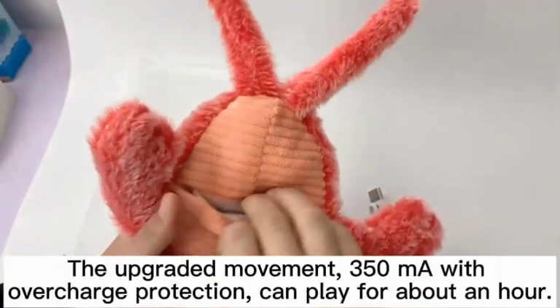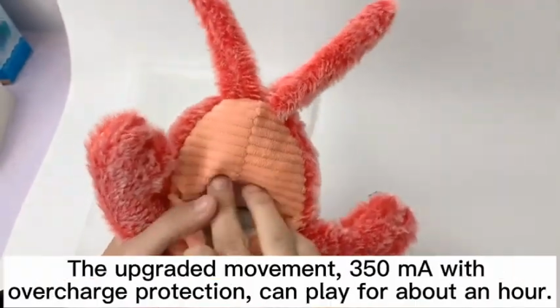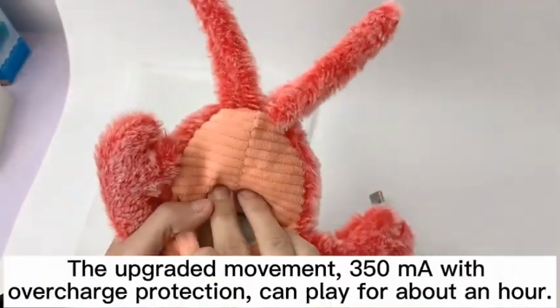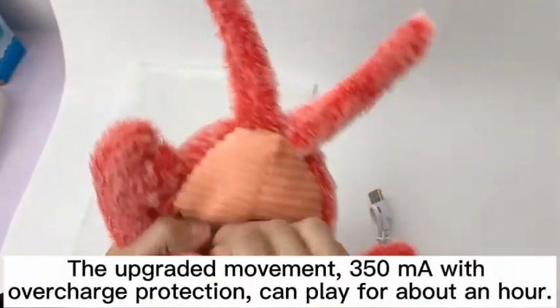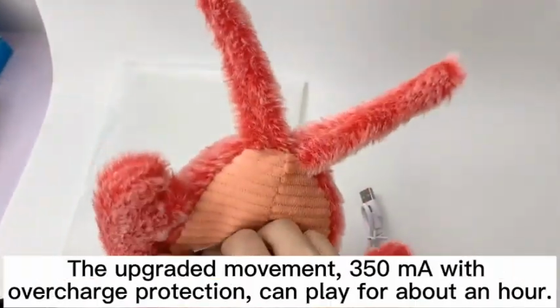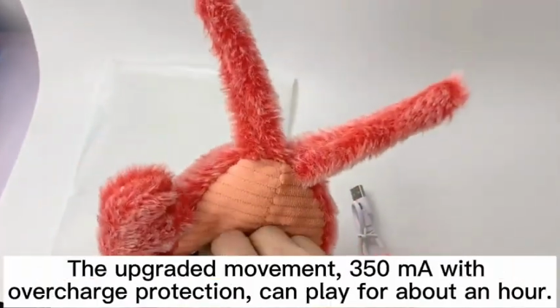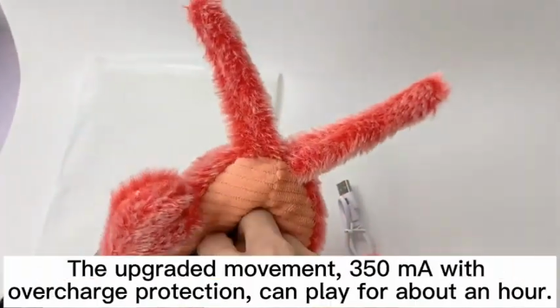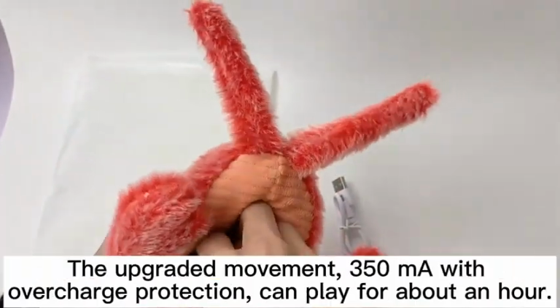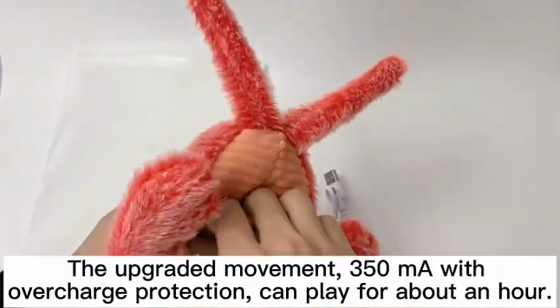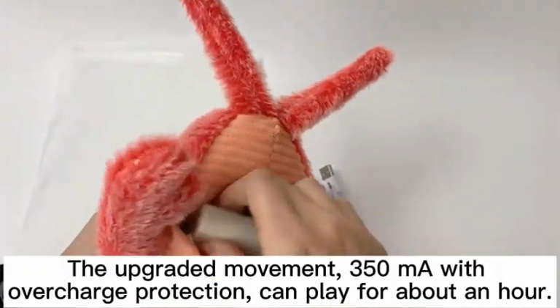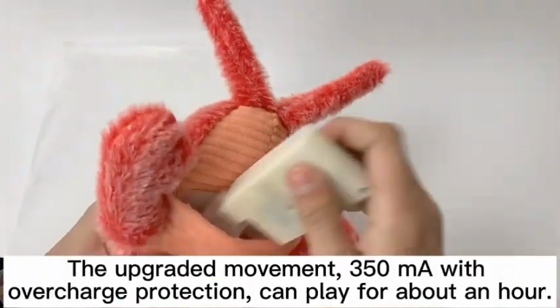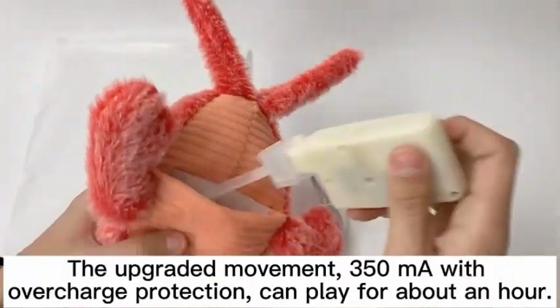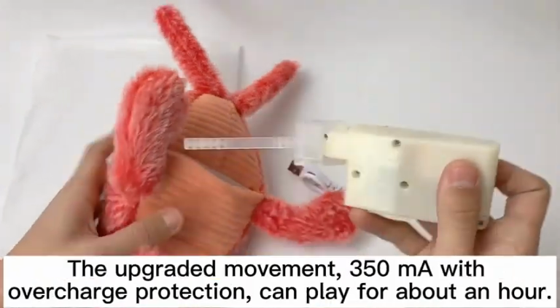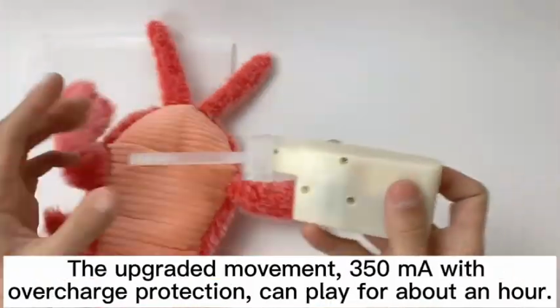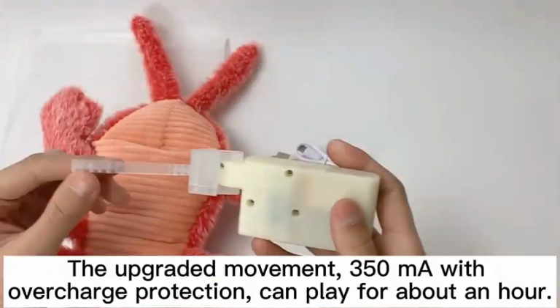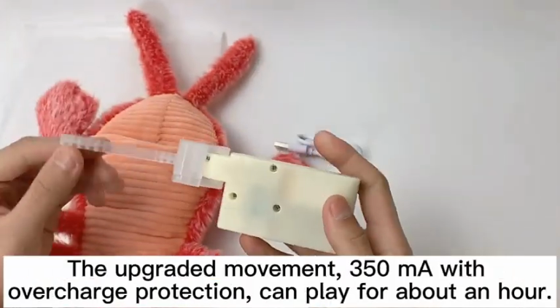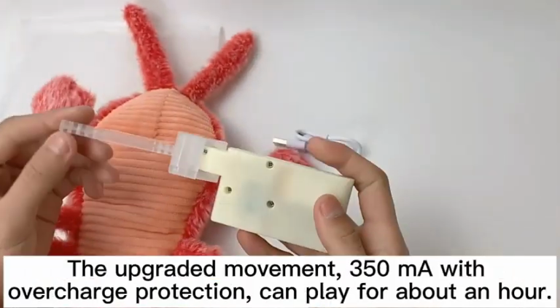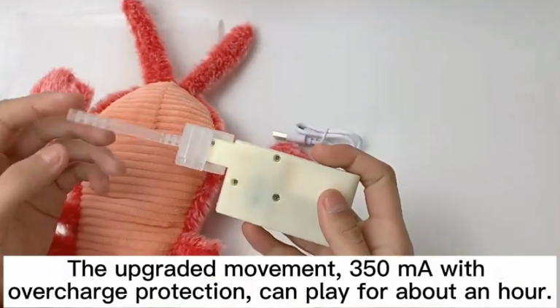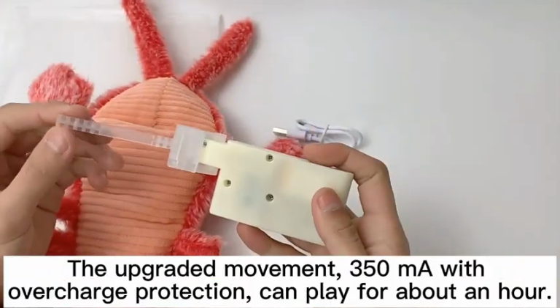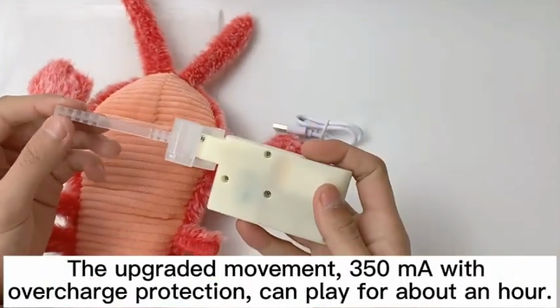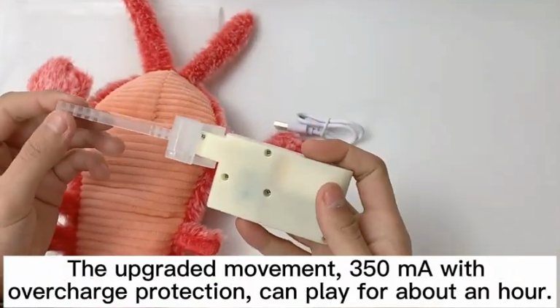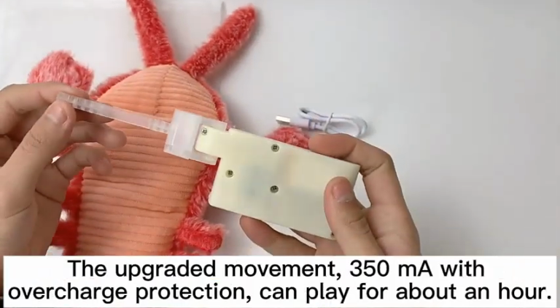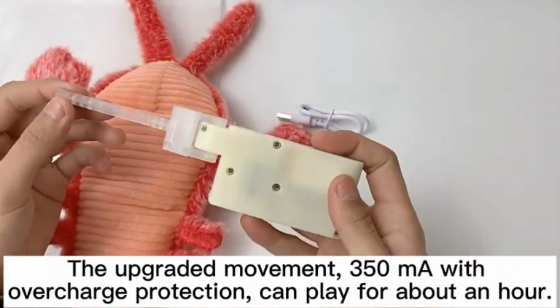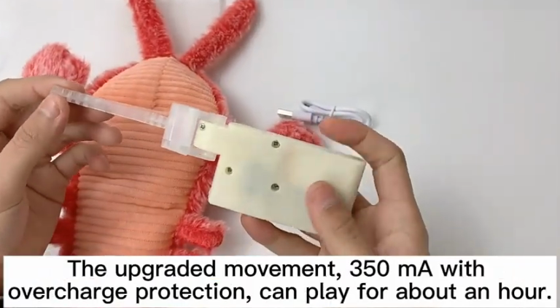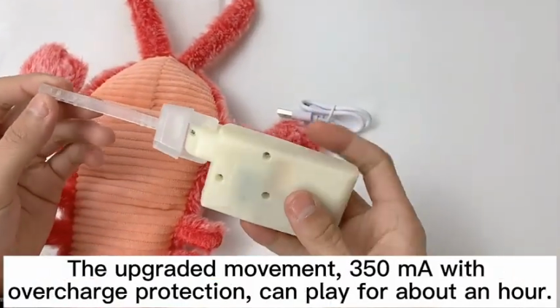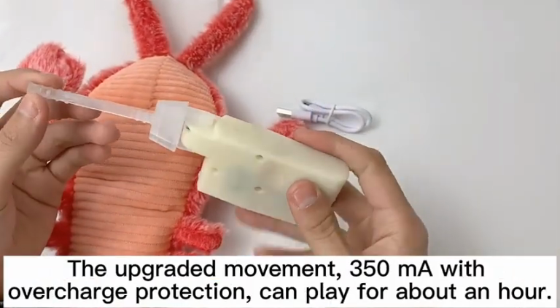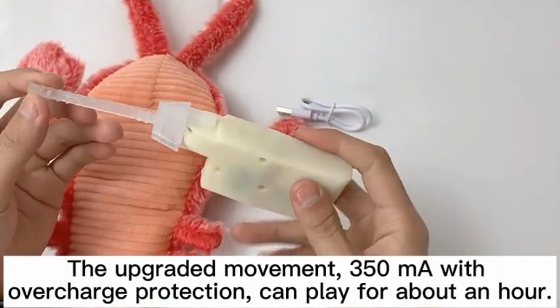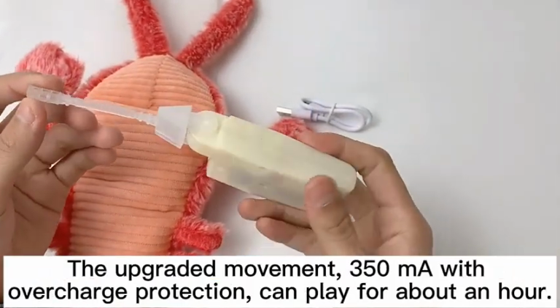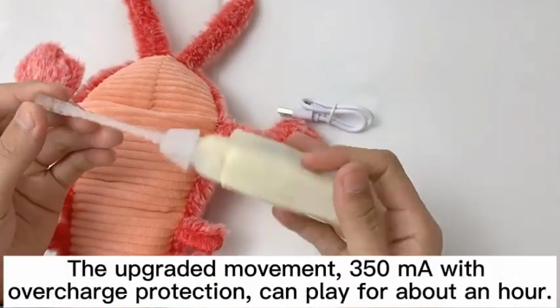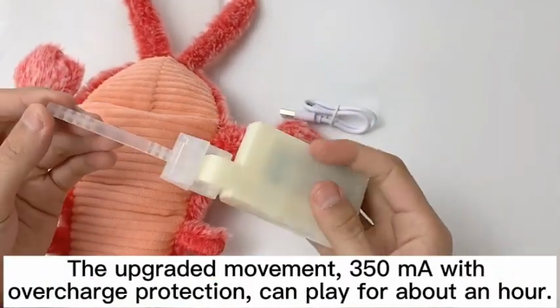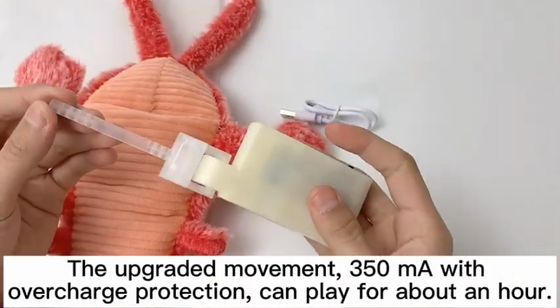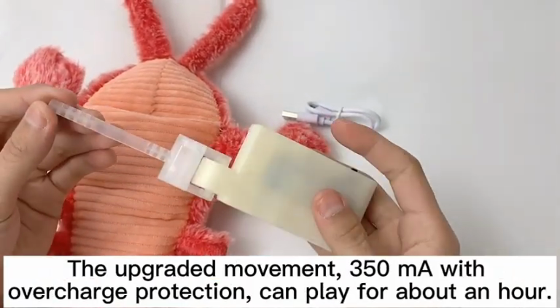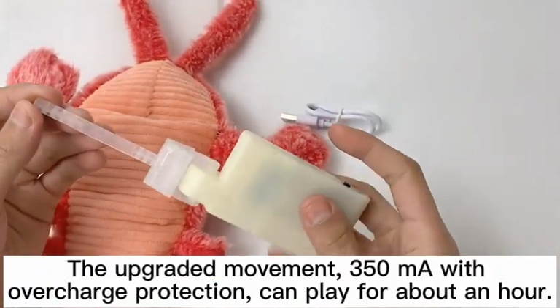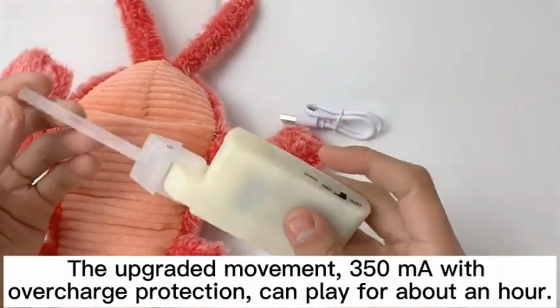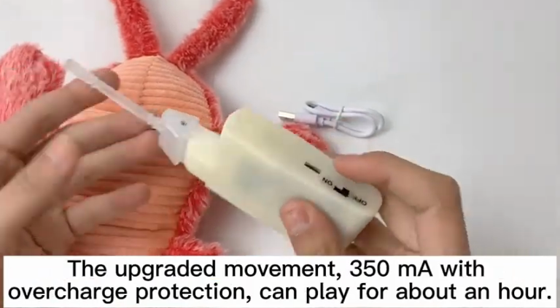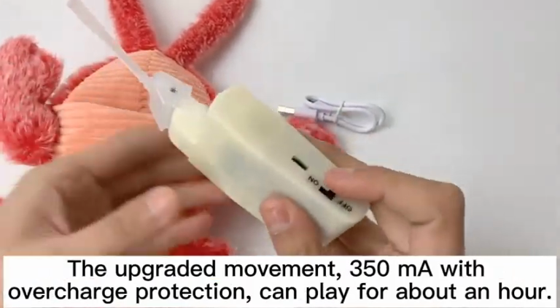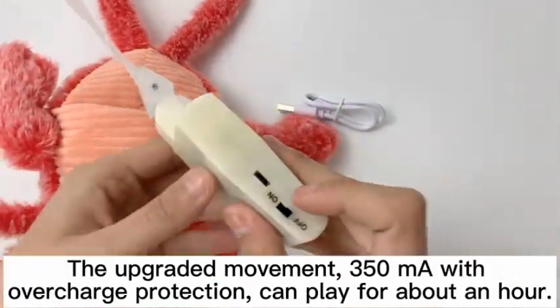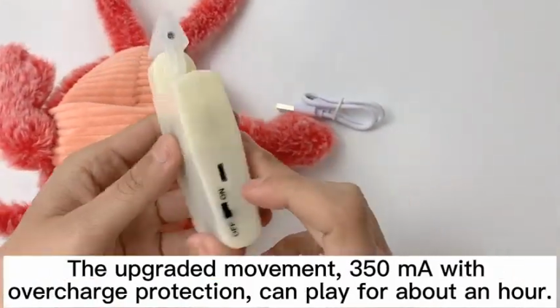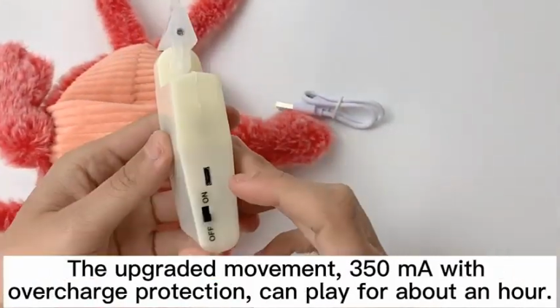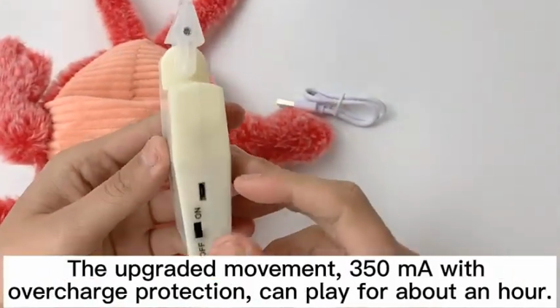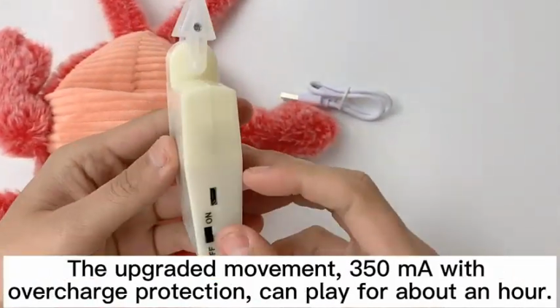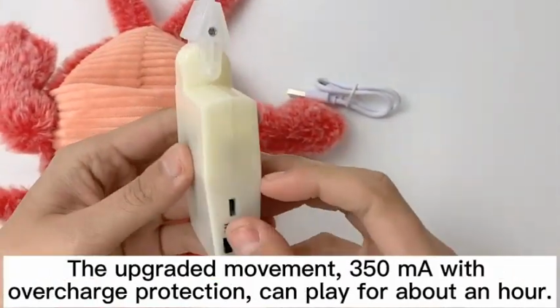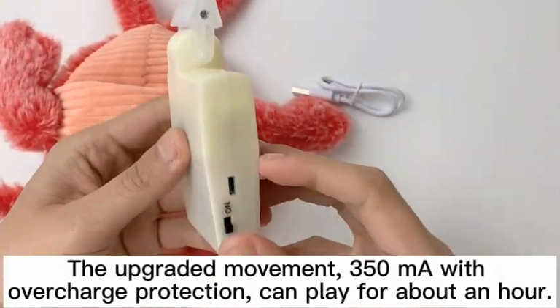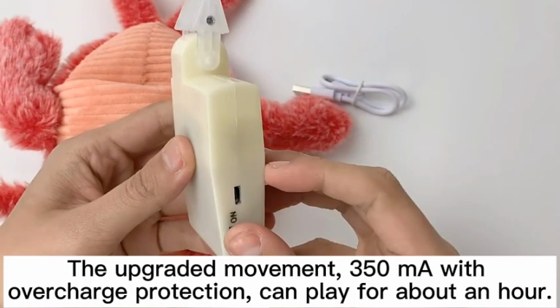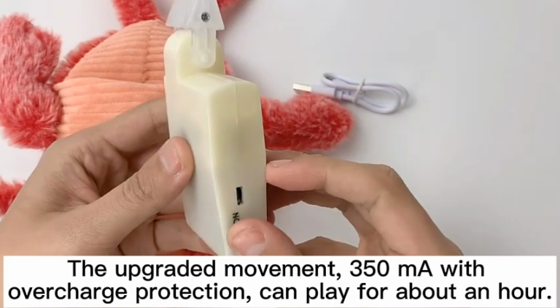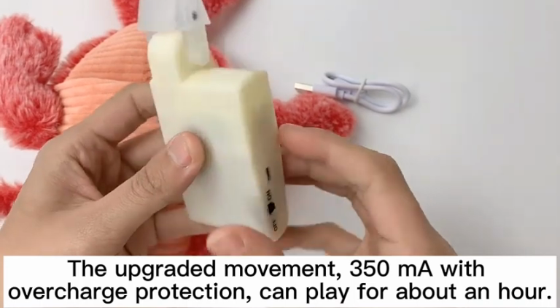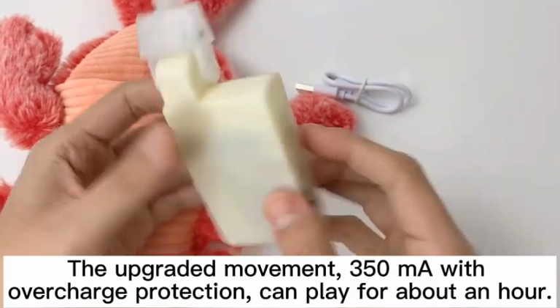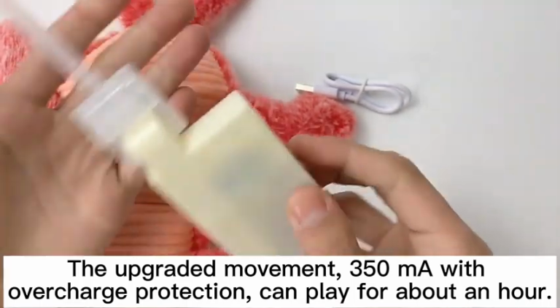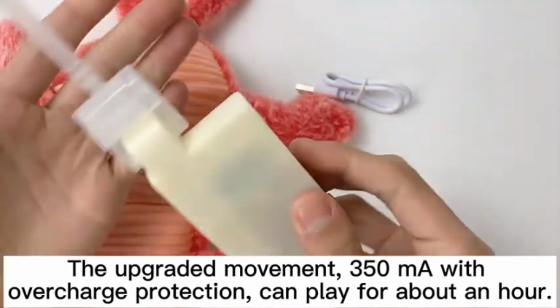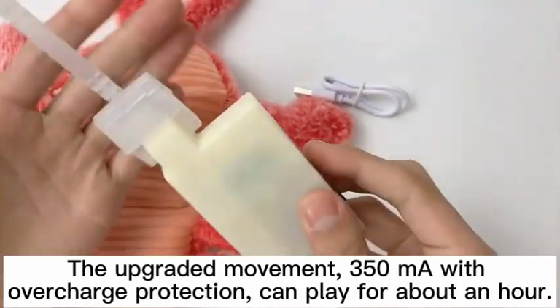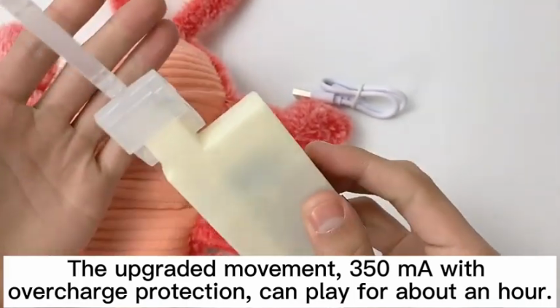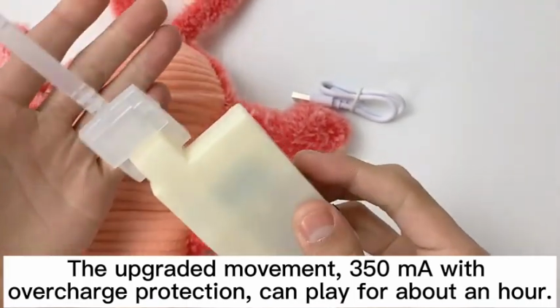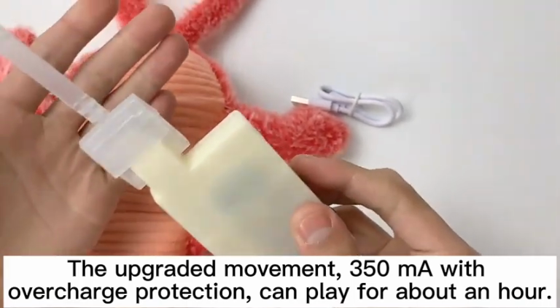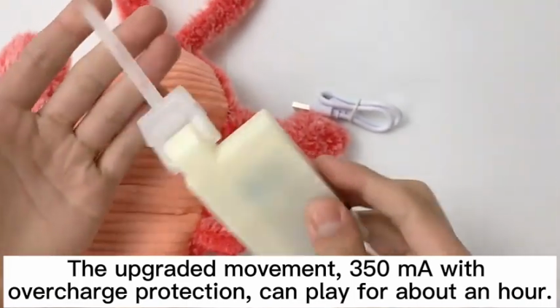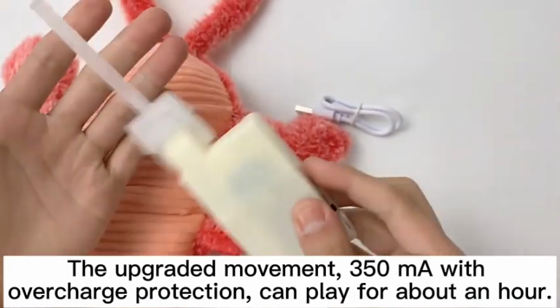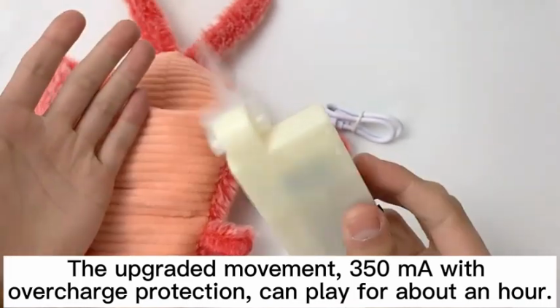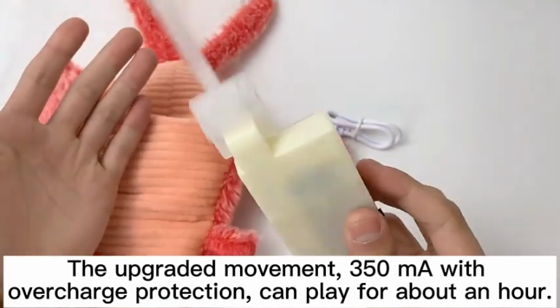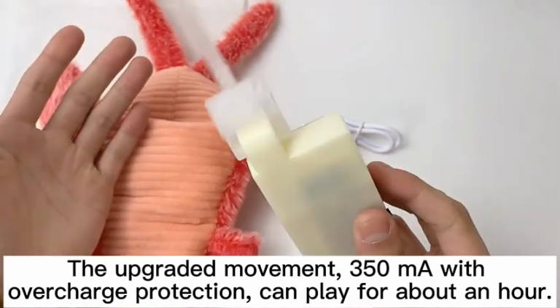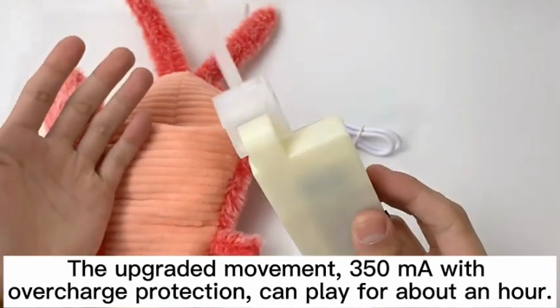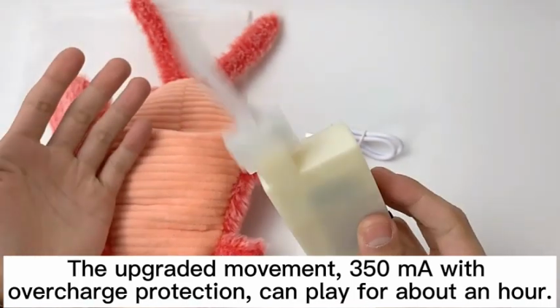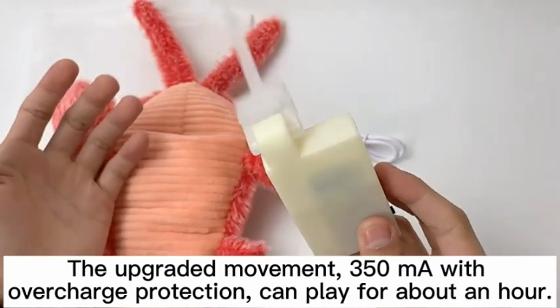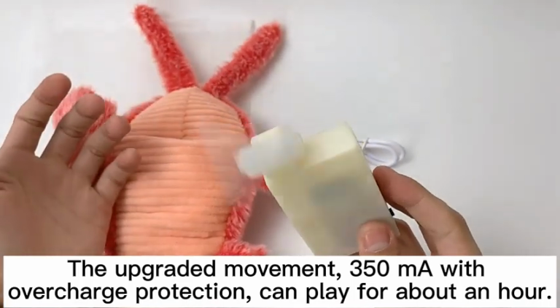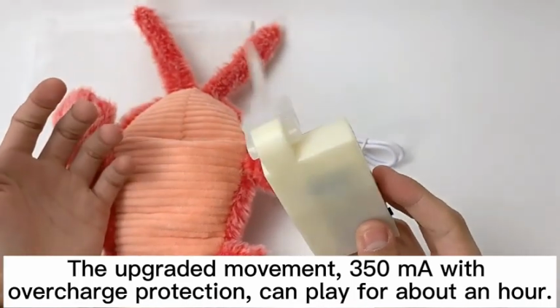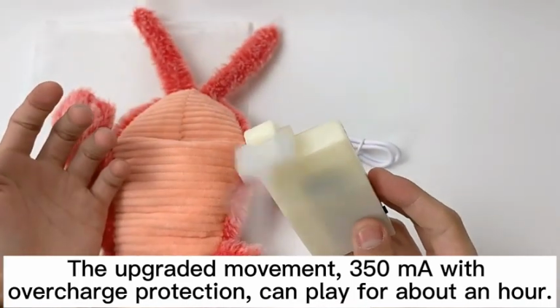The upgraded movement runs at 350Hm. It features overcharge protection and can play for about an hour.